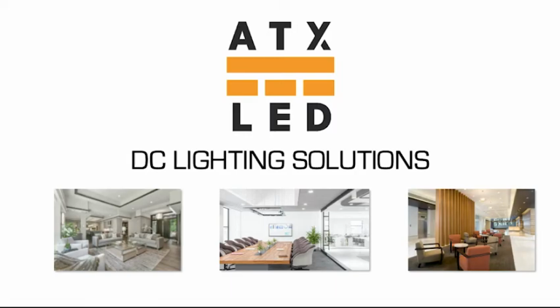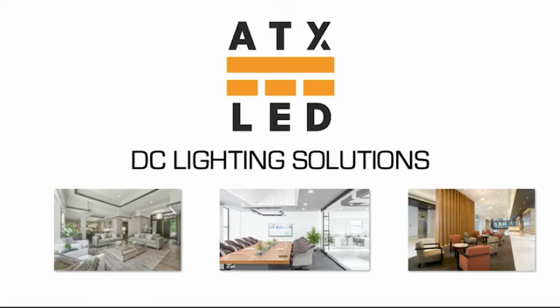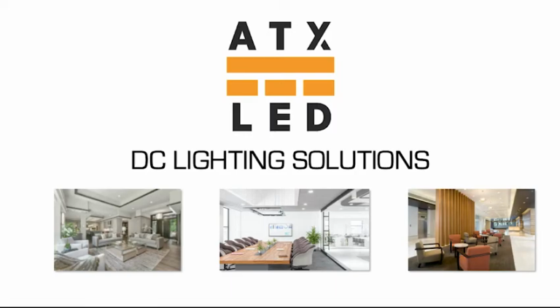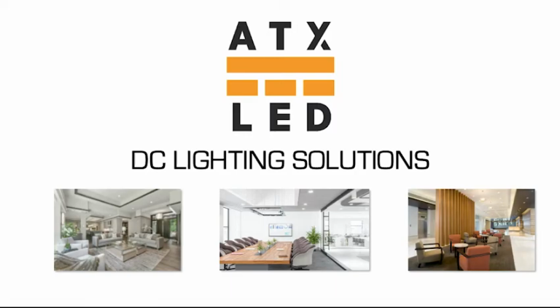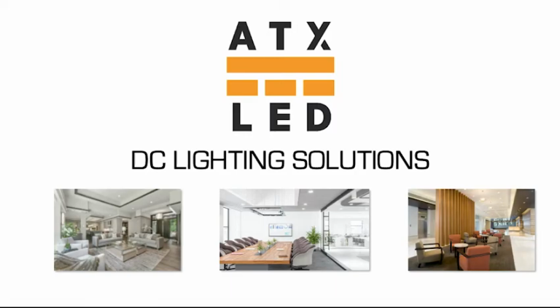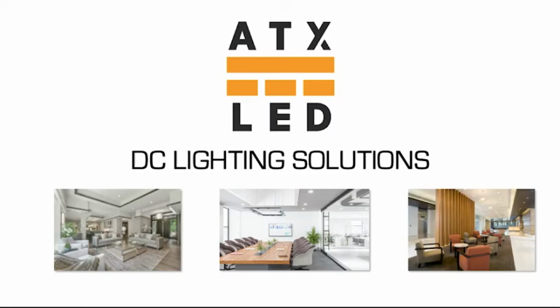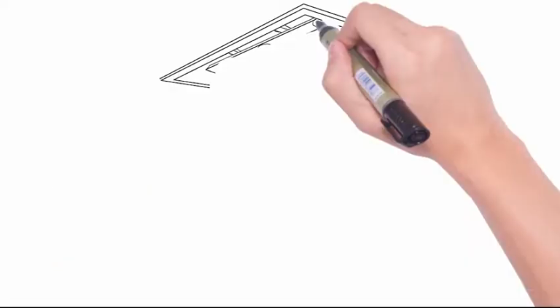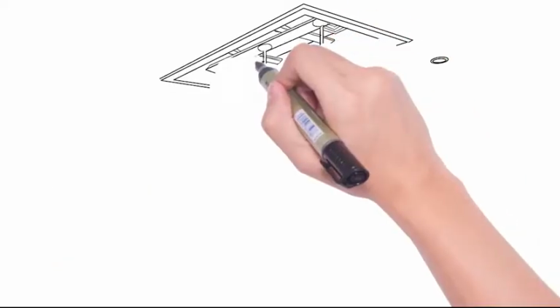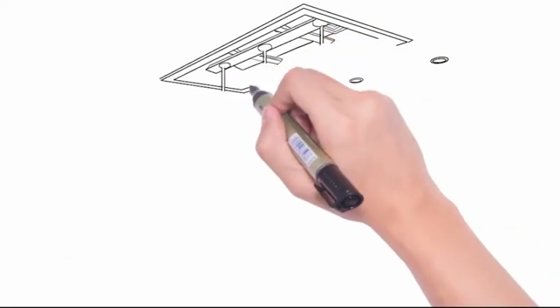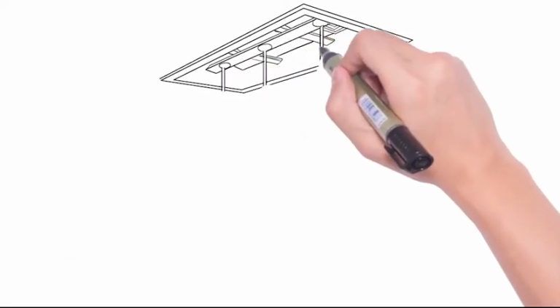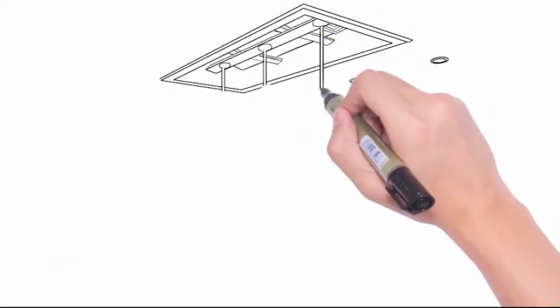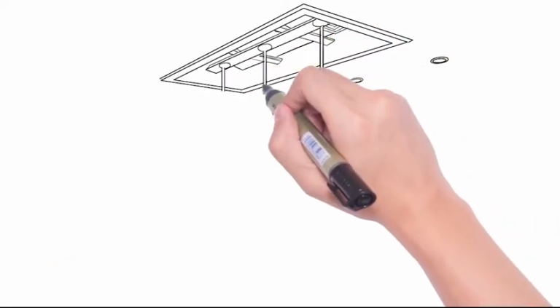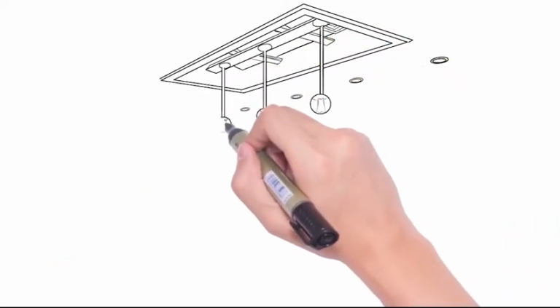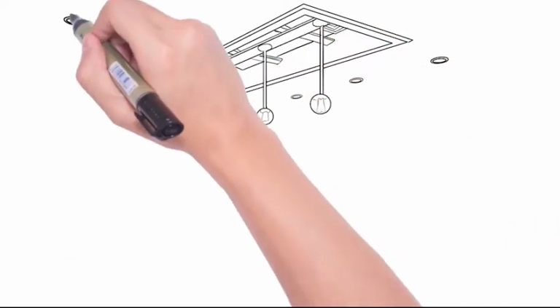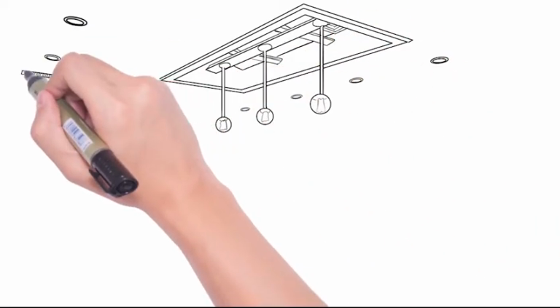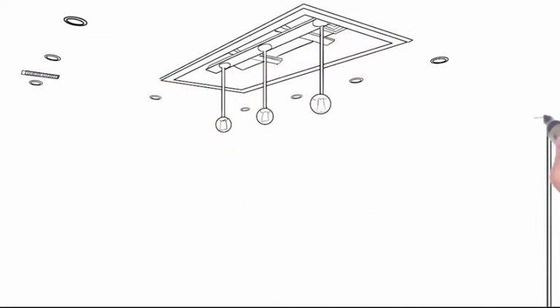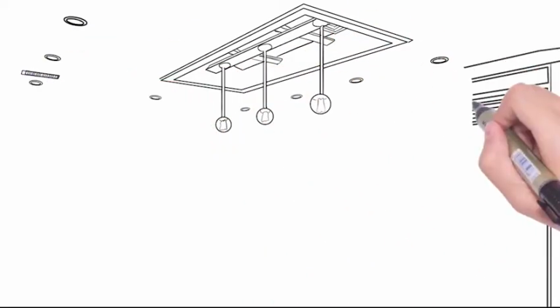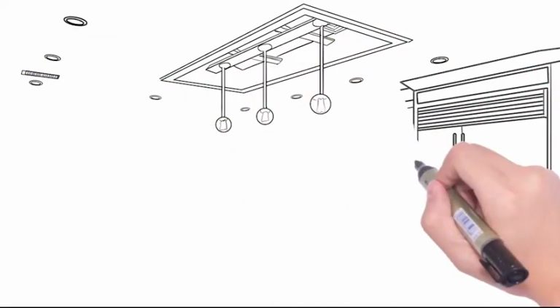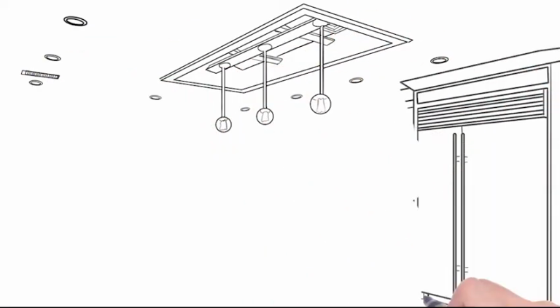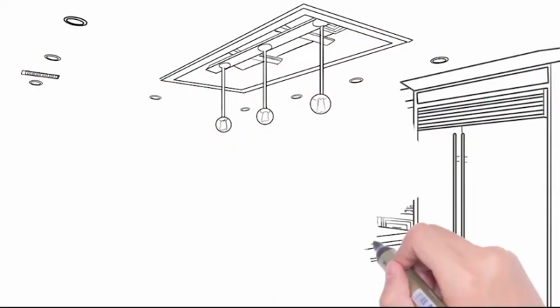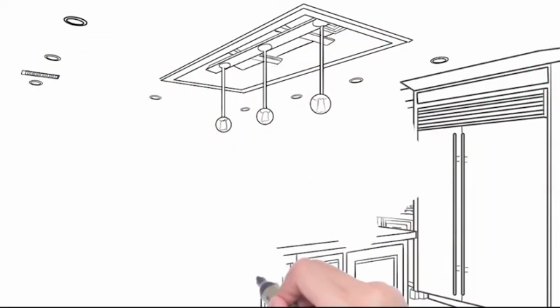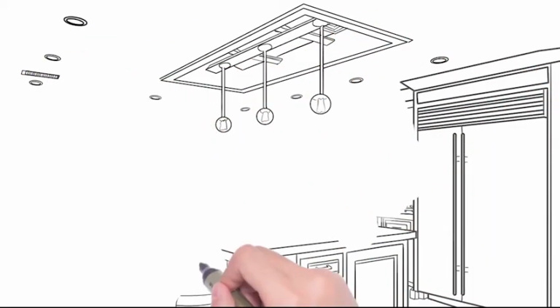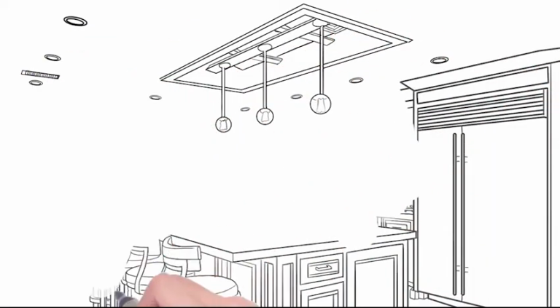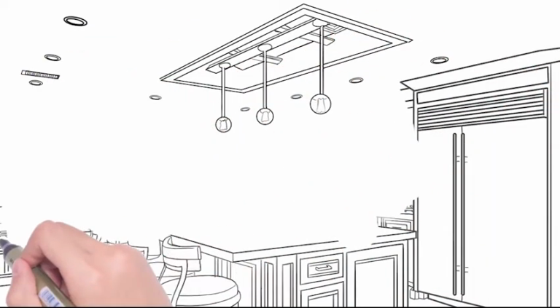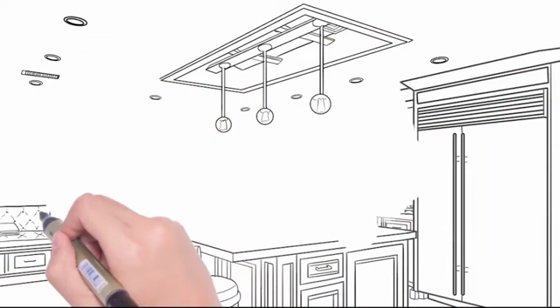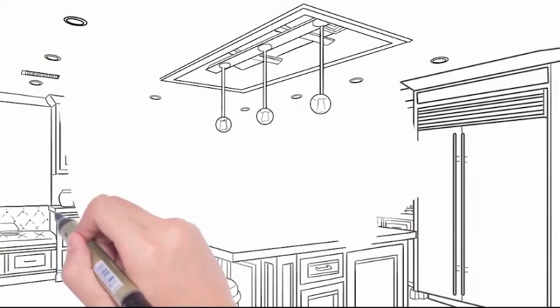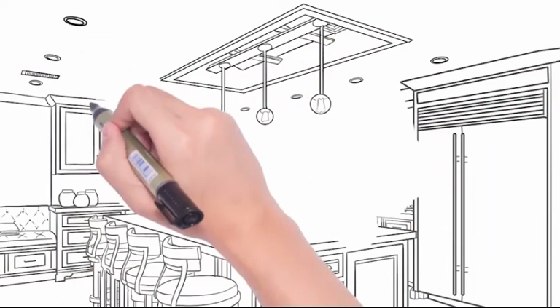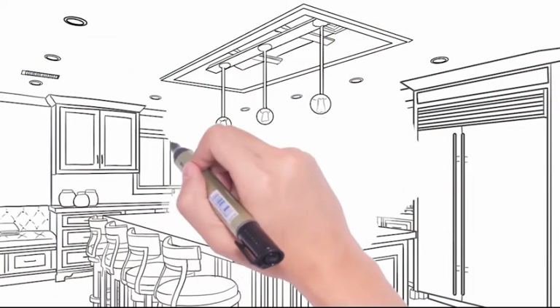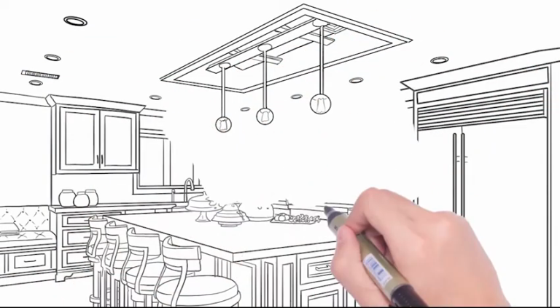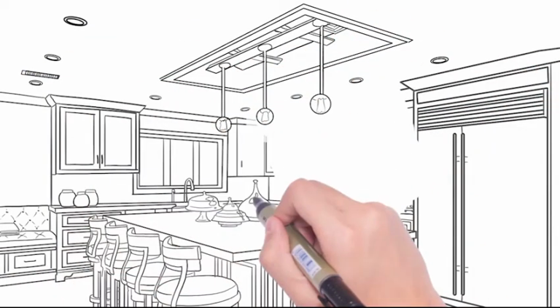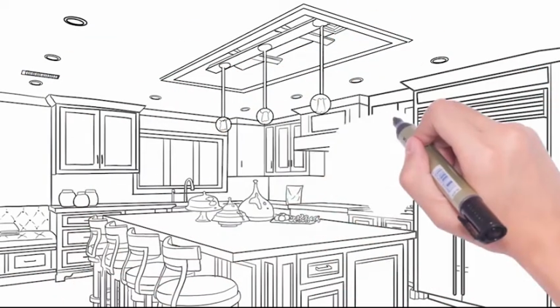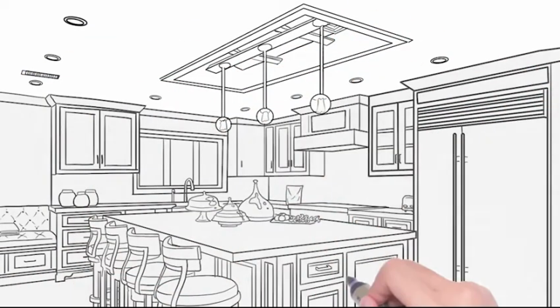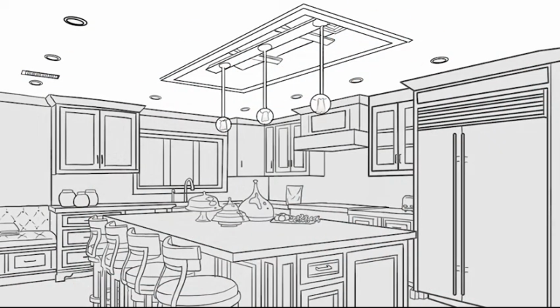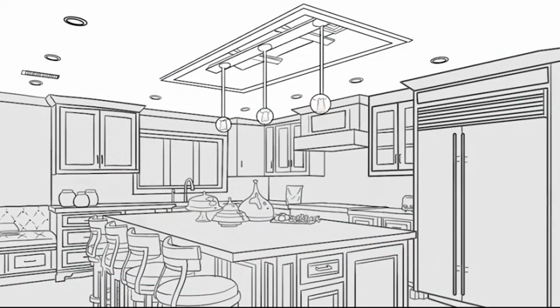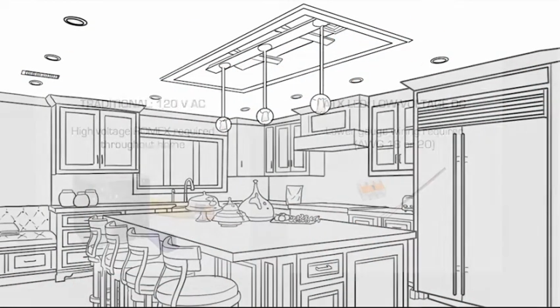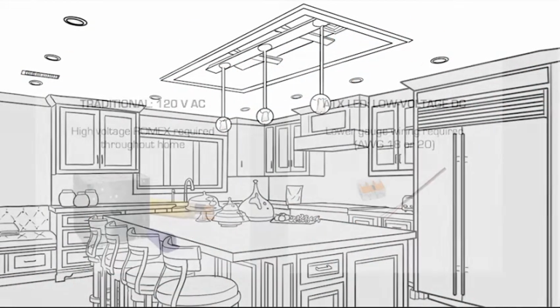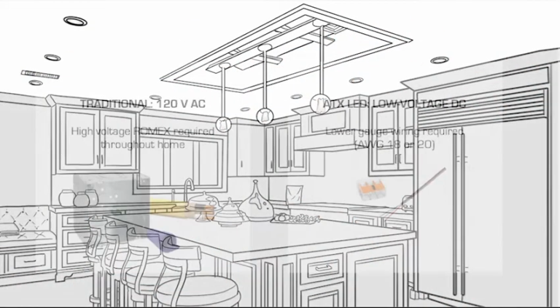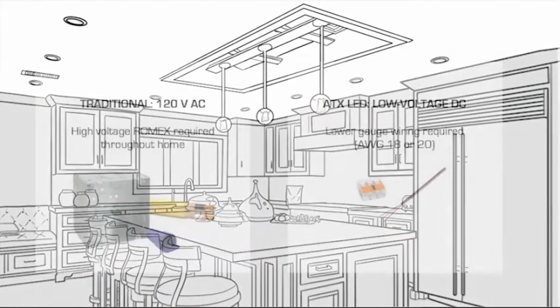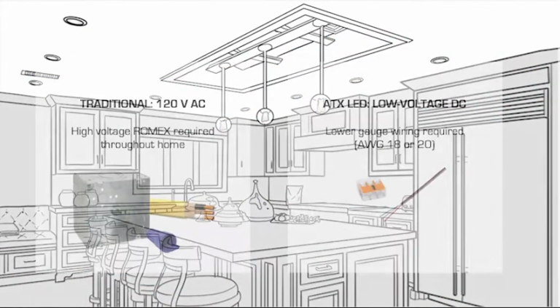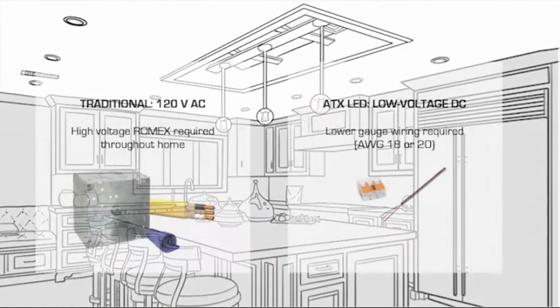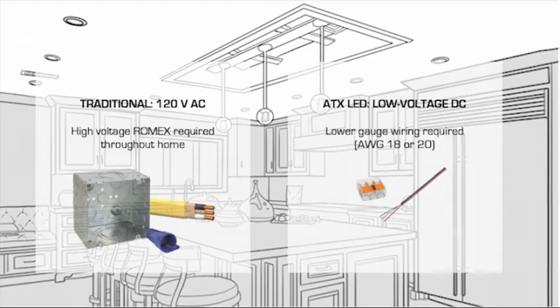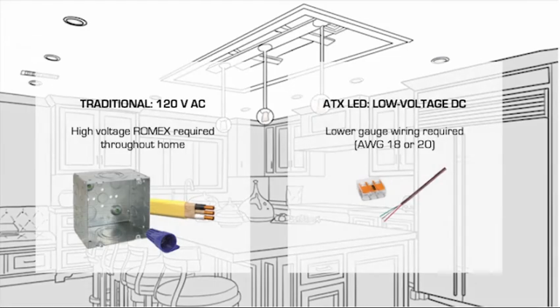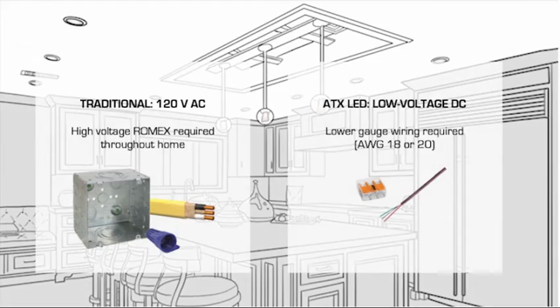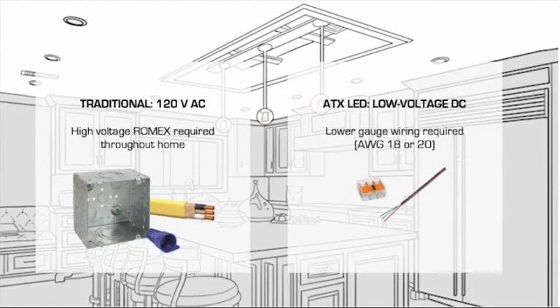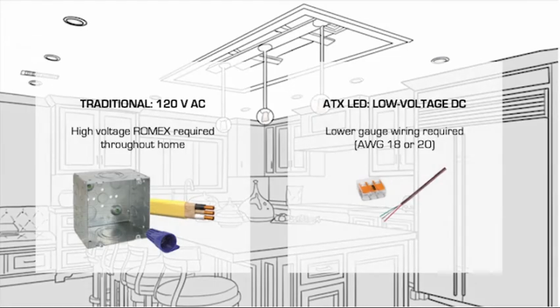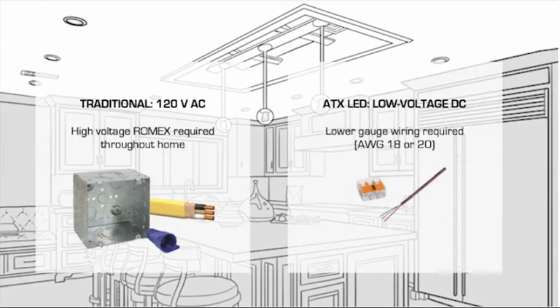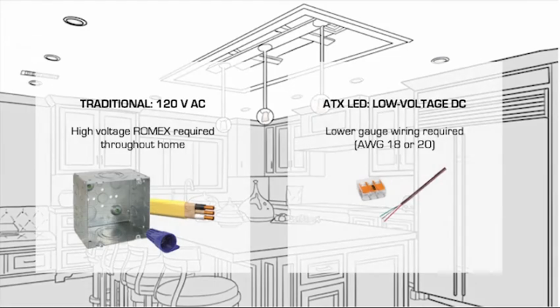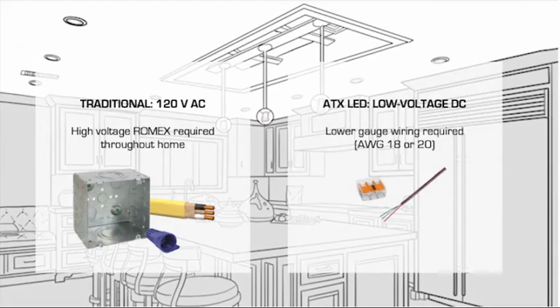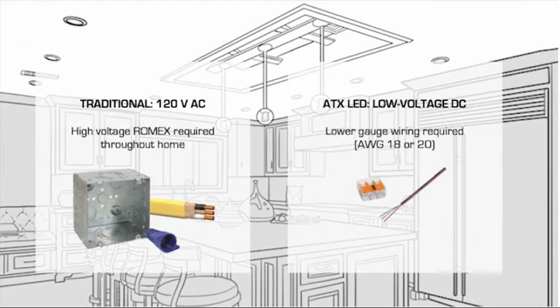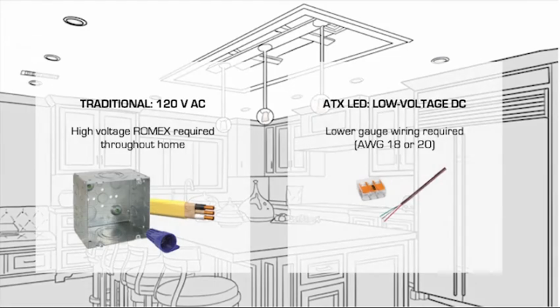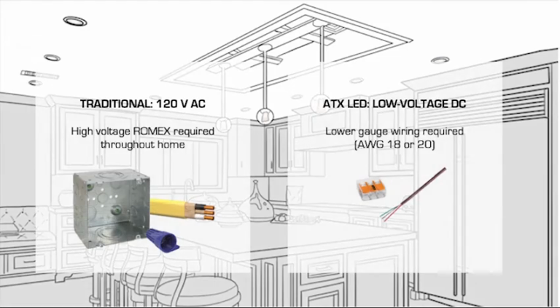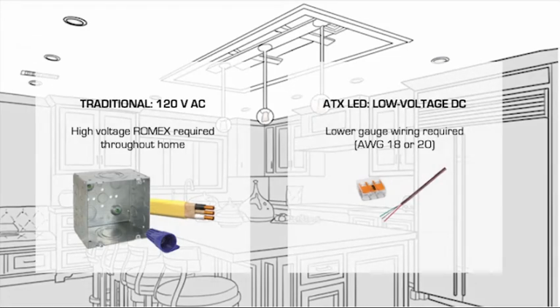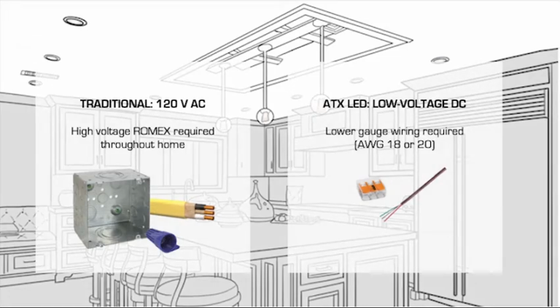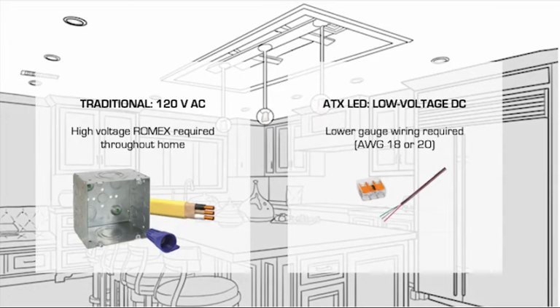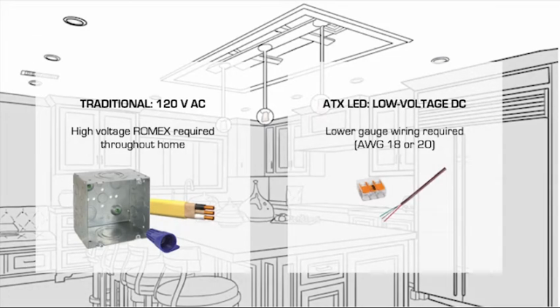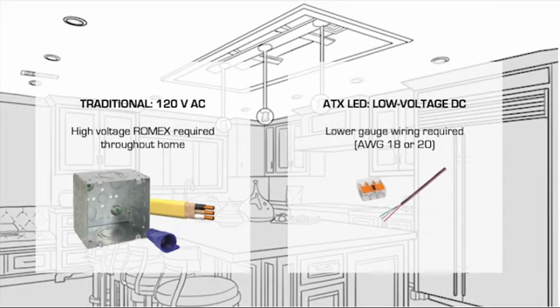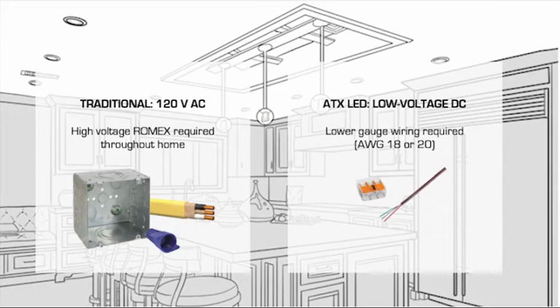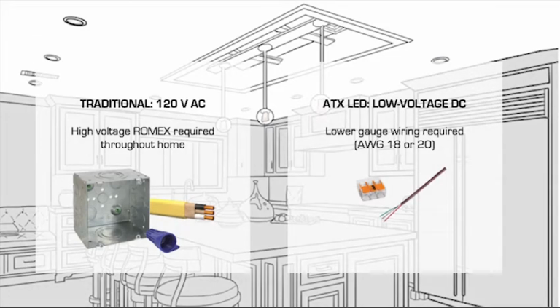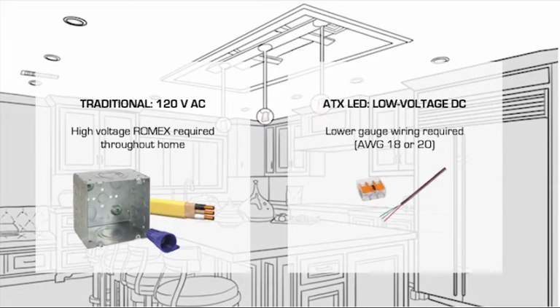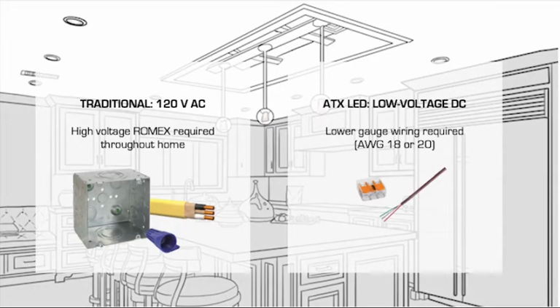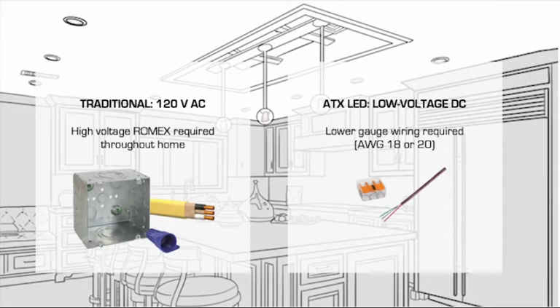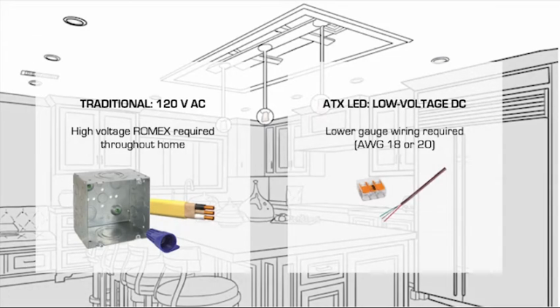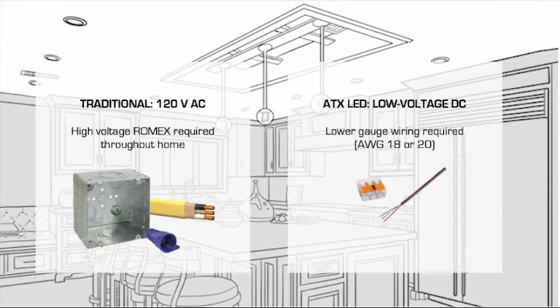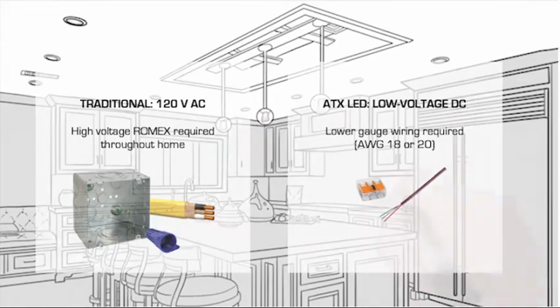Our direct current system lowers installation cost and complexity by allowing builders to run the low-voltage wiring needed by LEDs throughout the home.